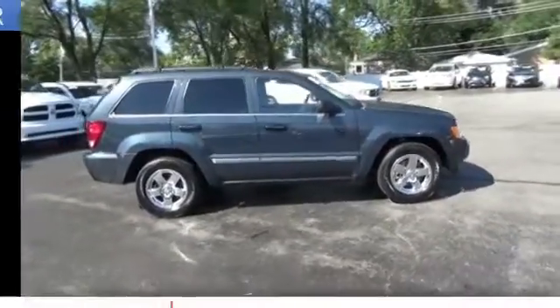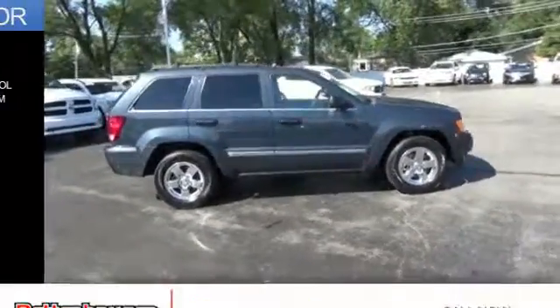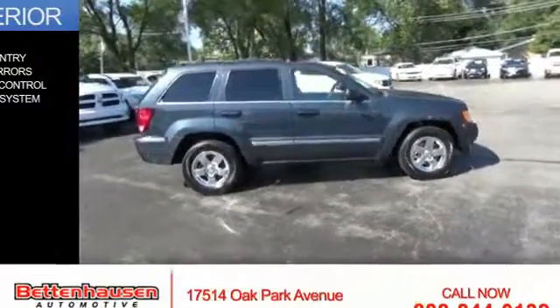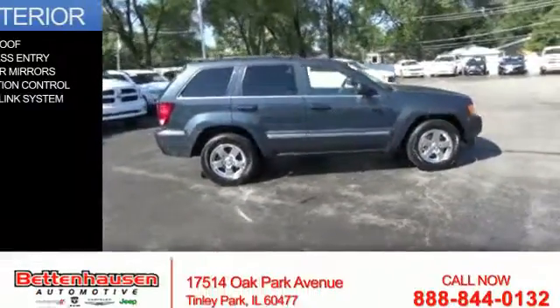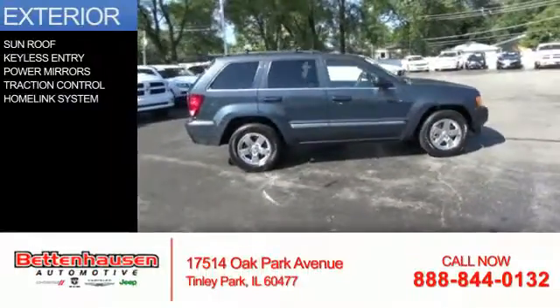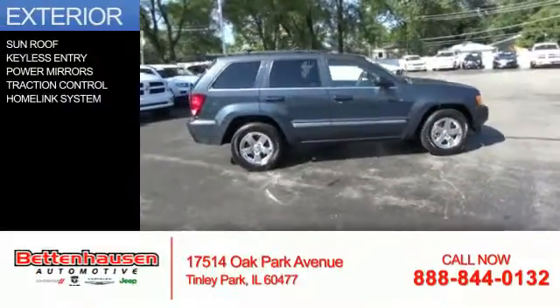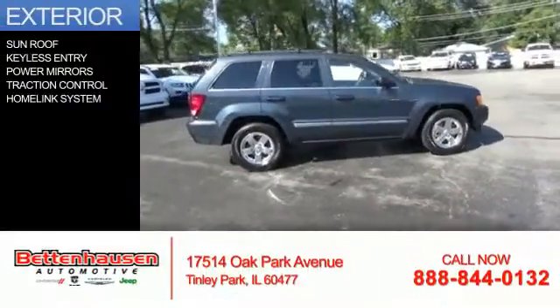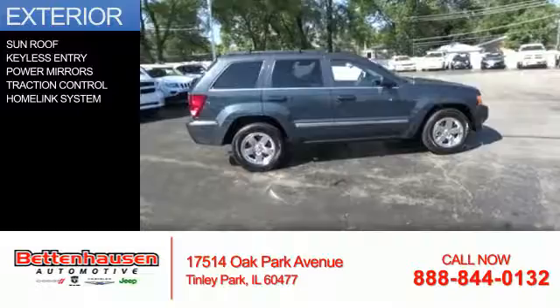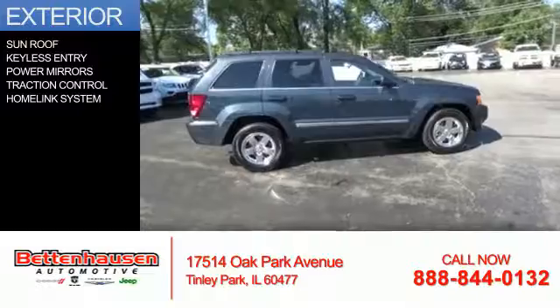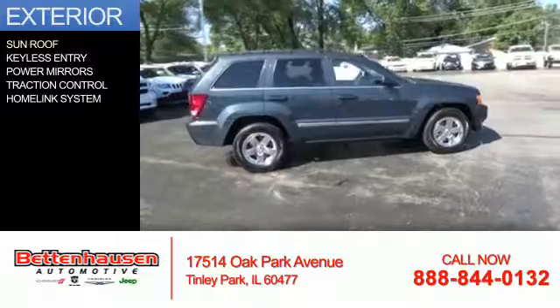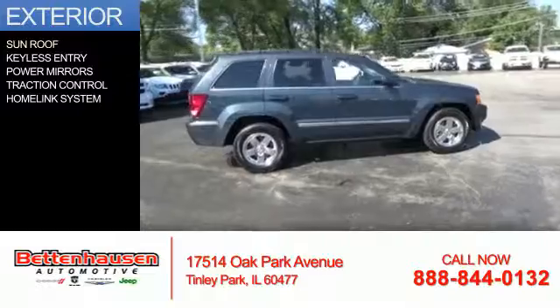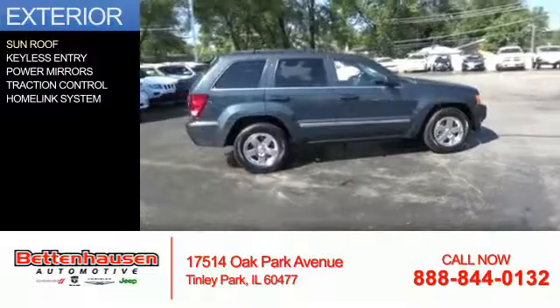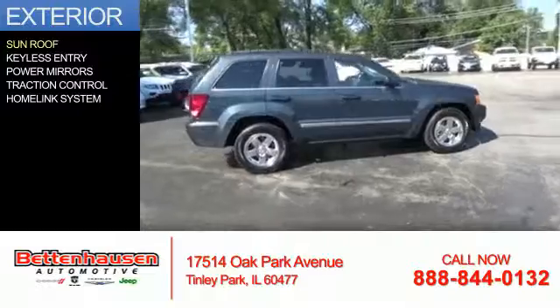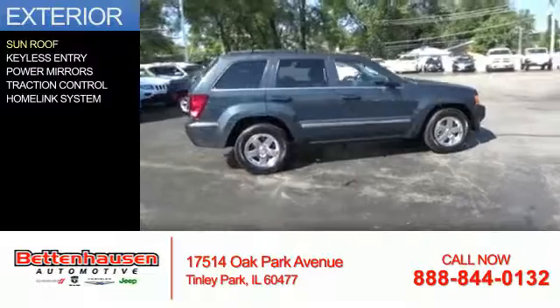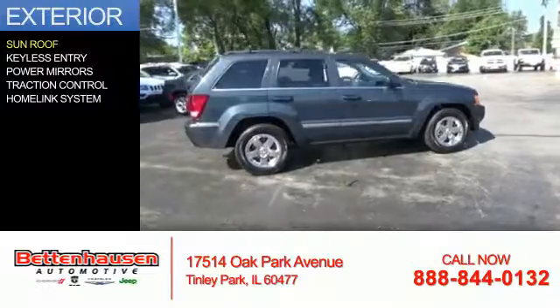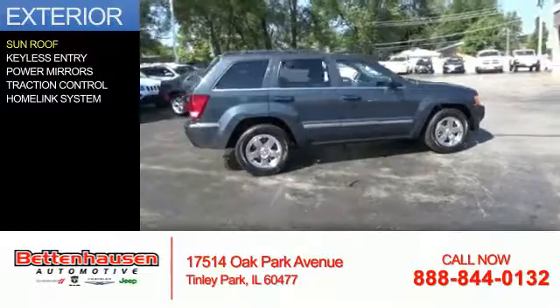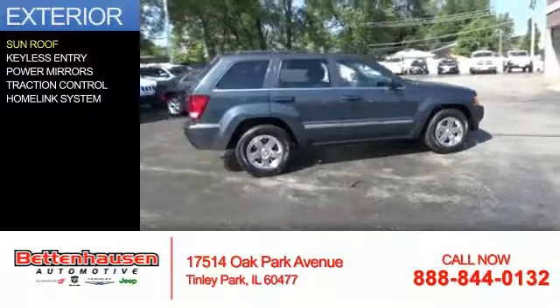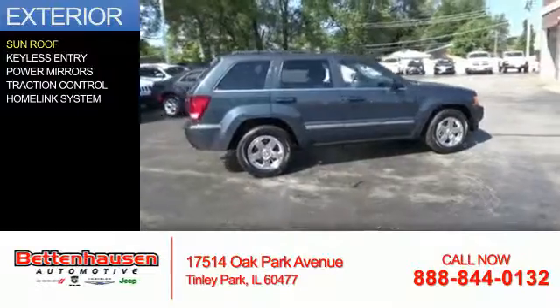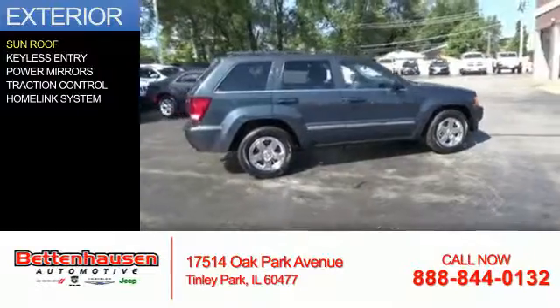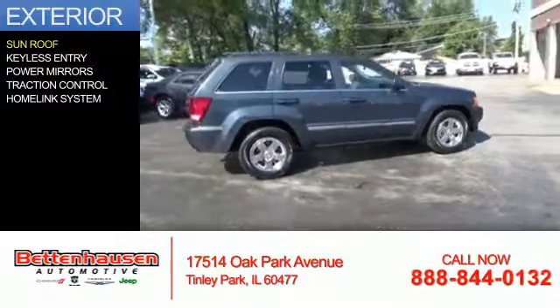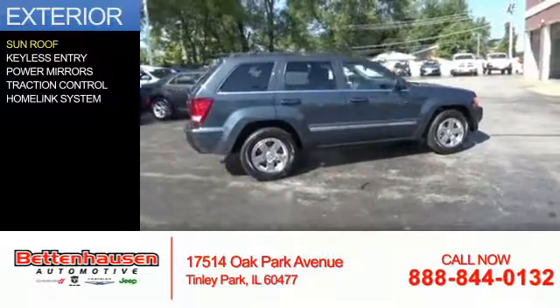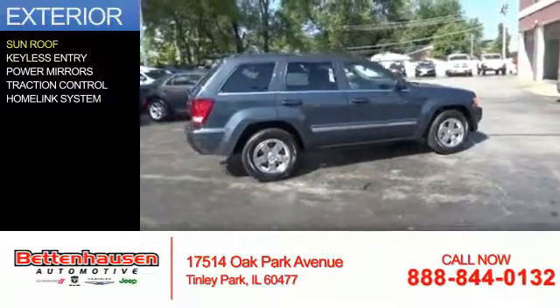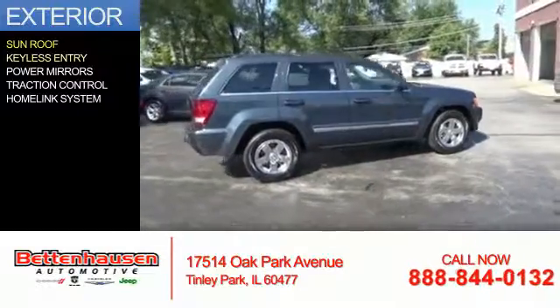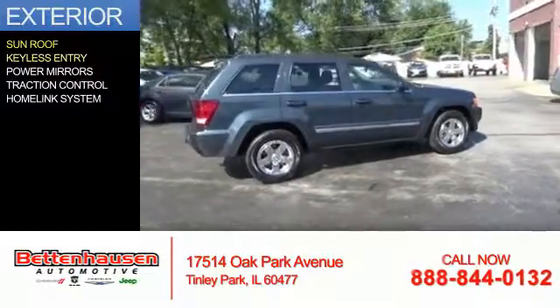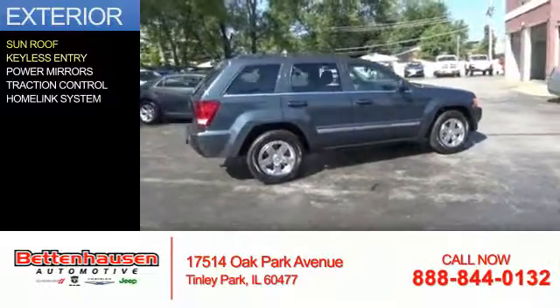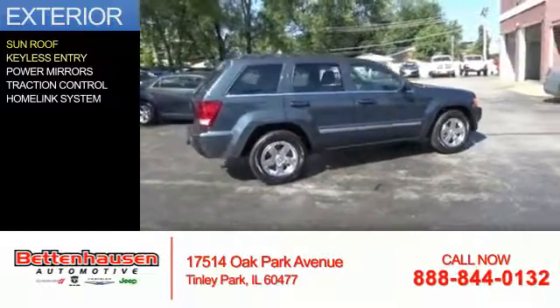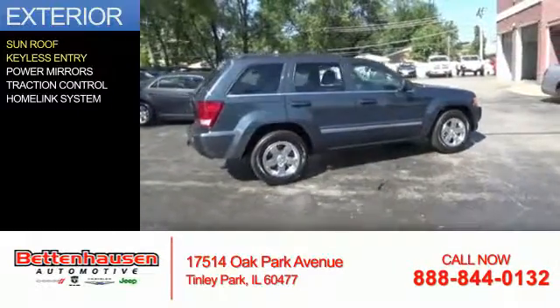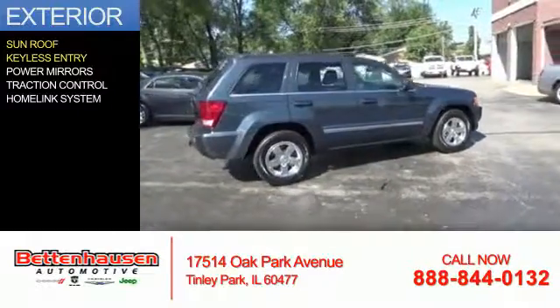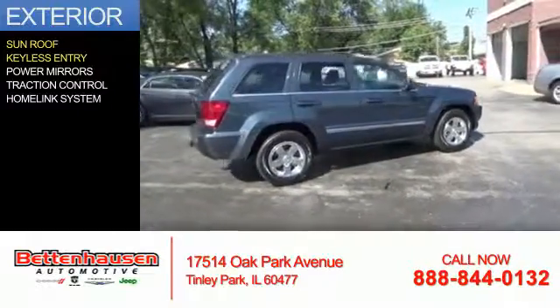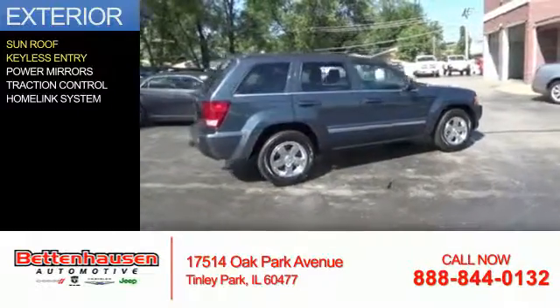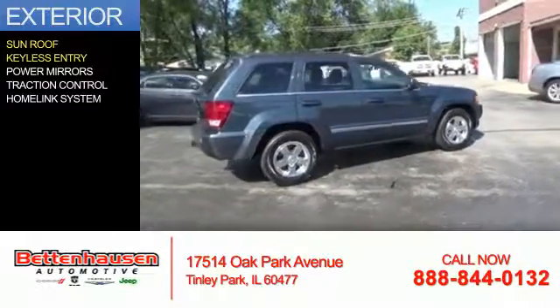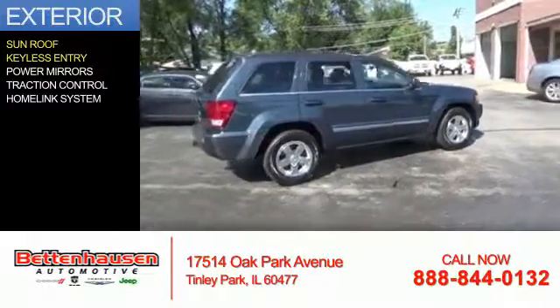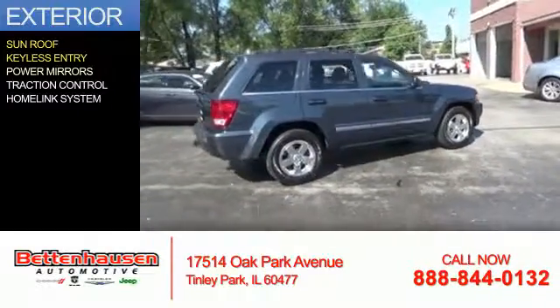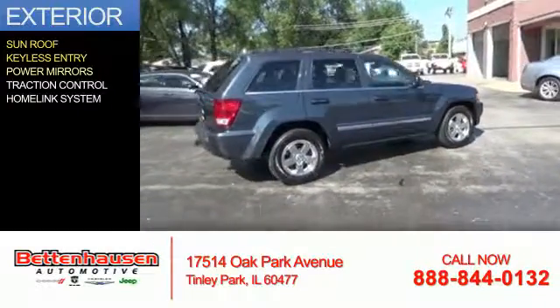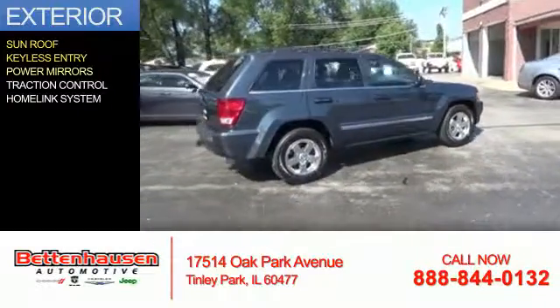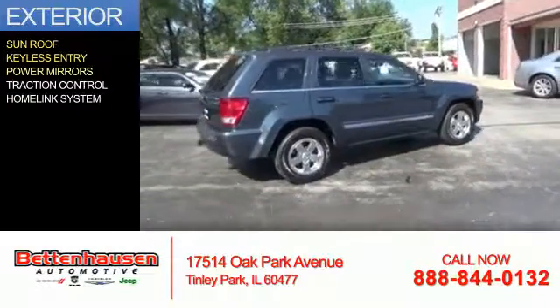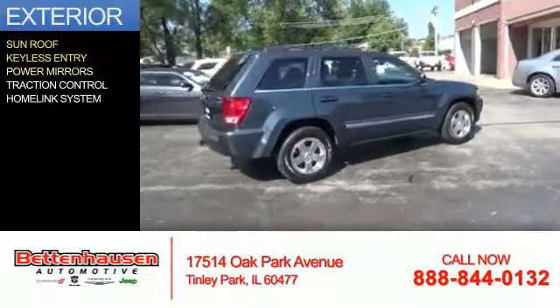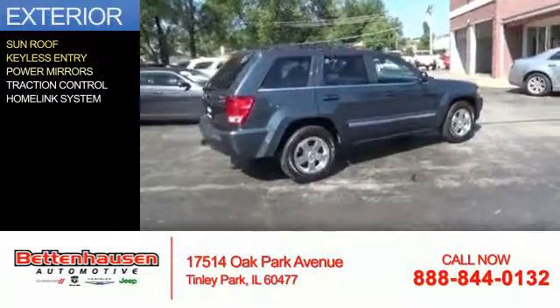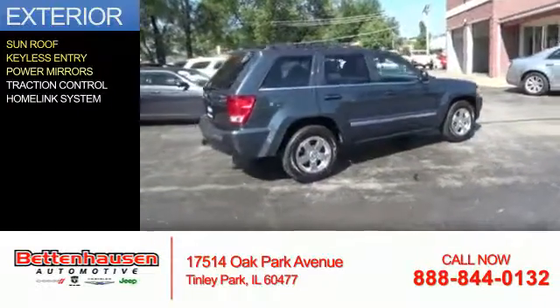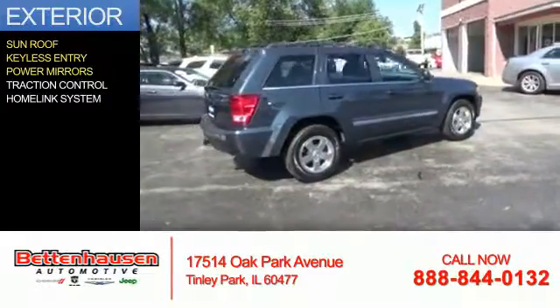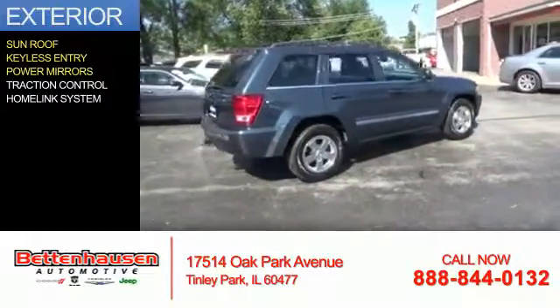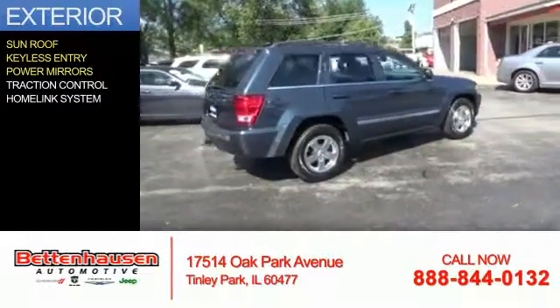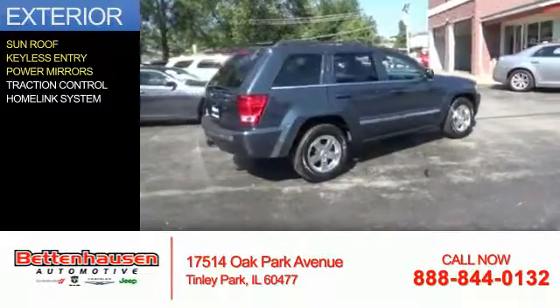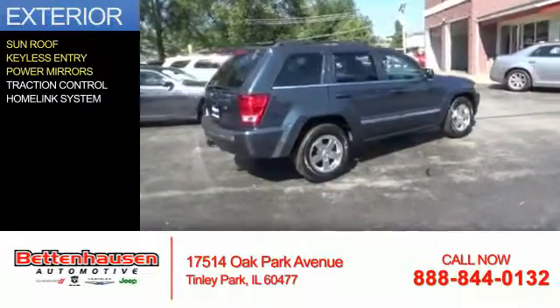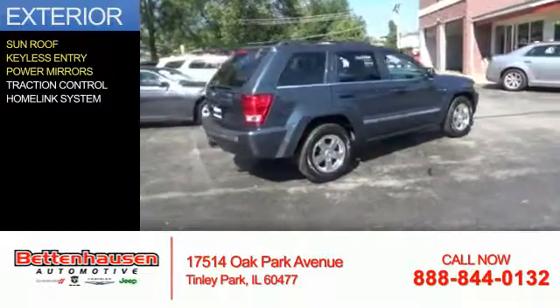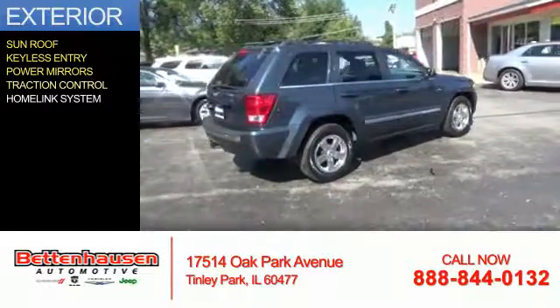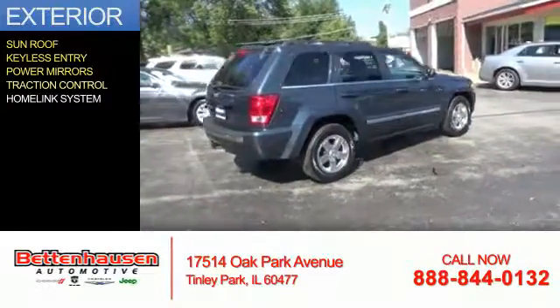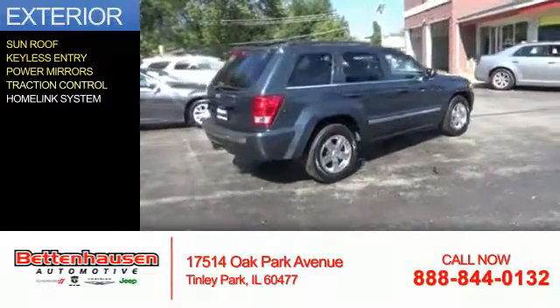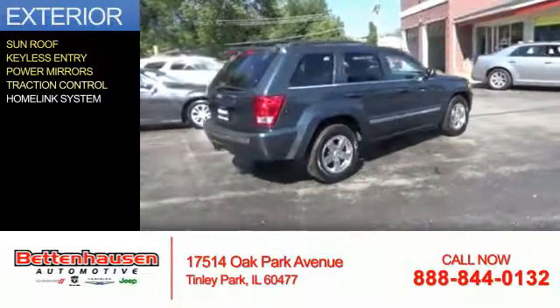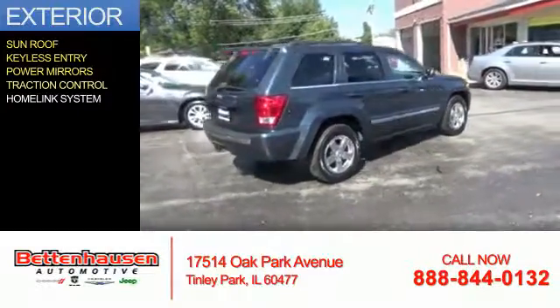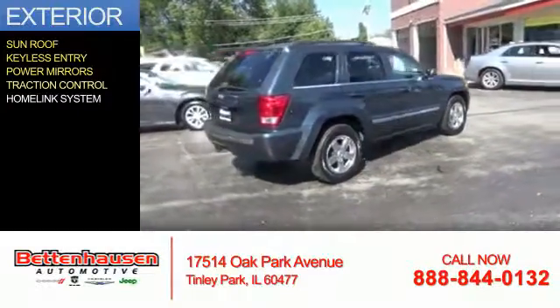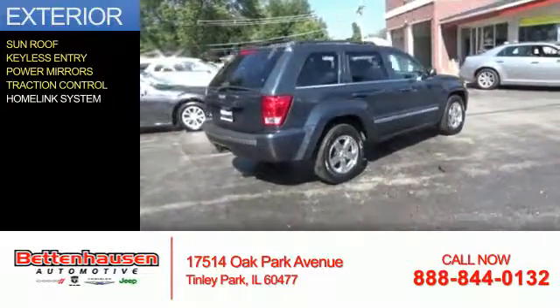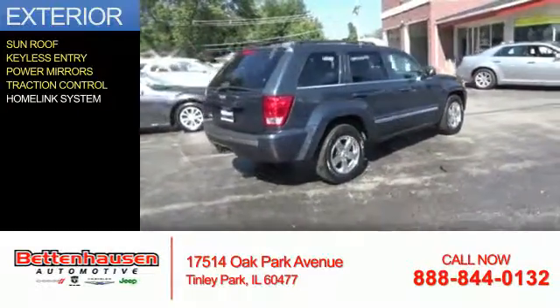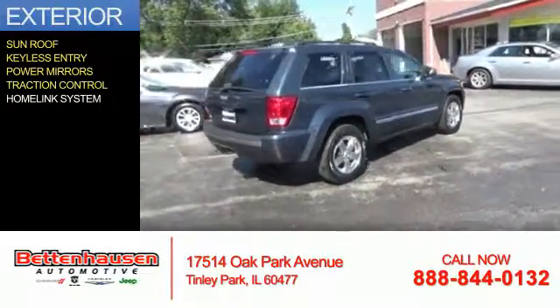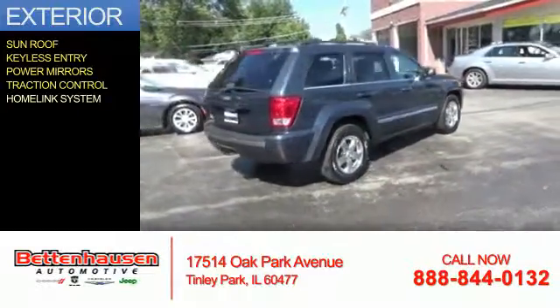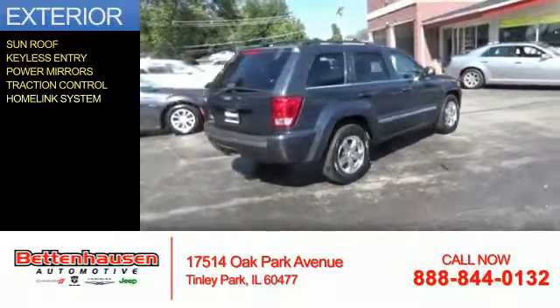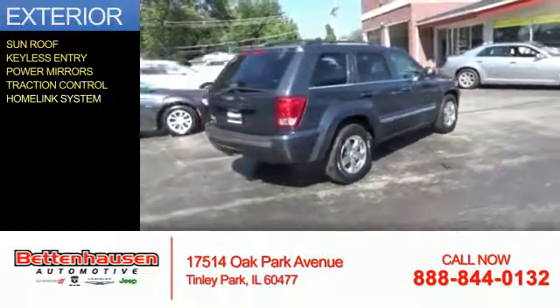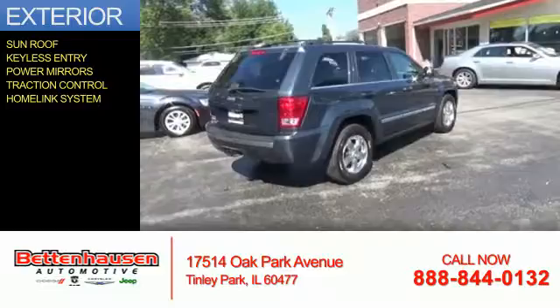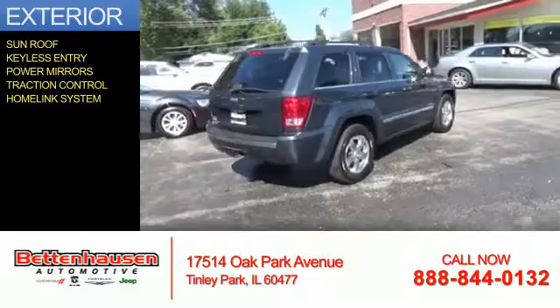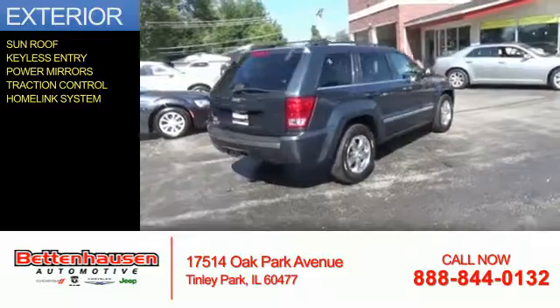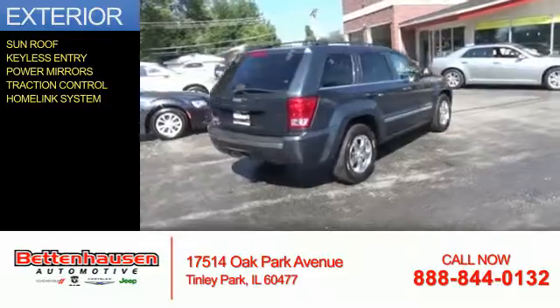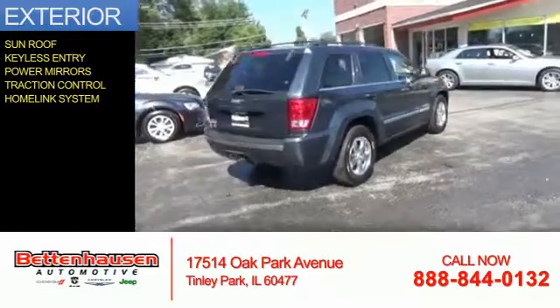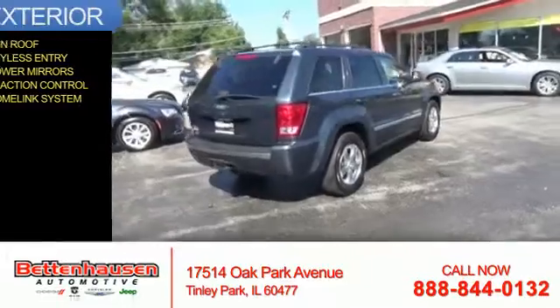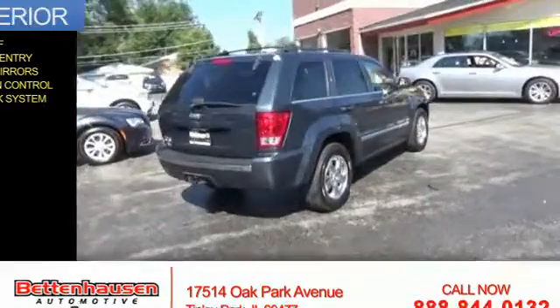The features include a sunroof, keyless entry, power mirrors, traction control, and a home link system.